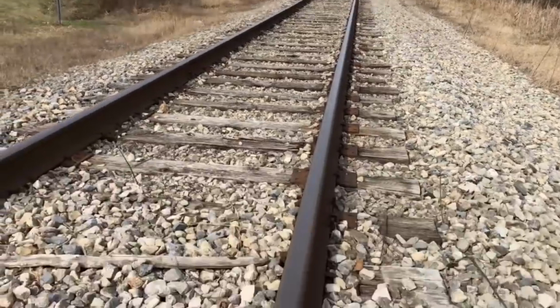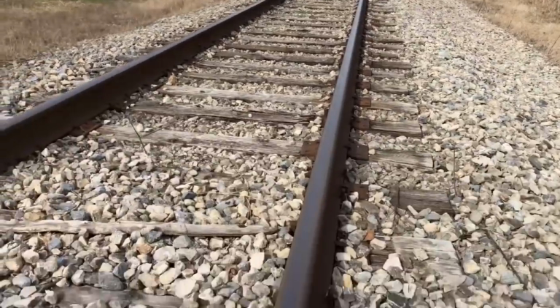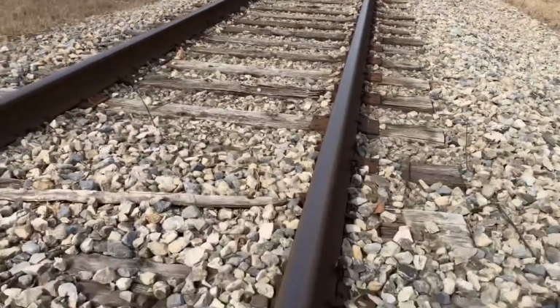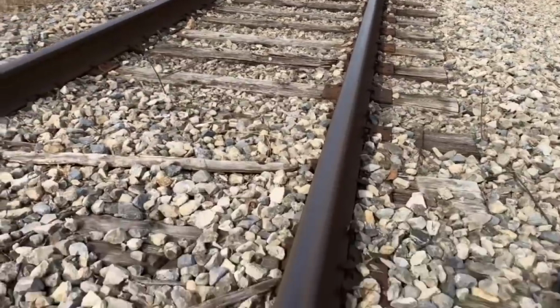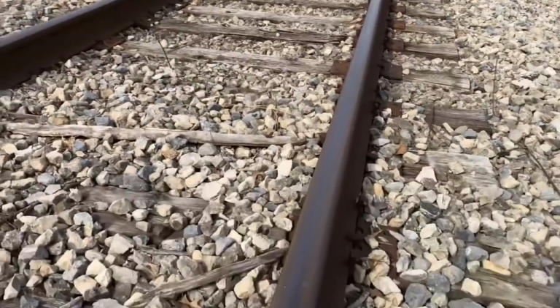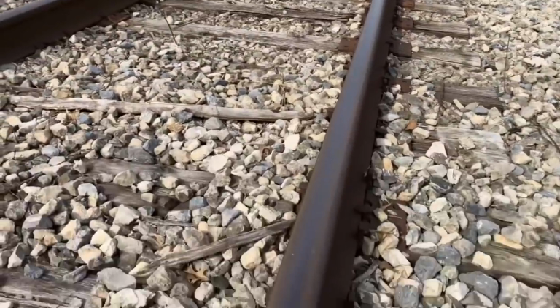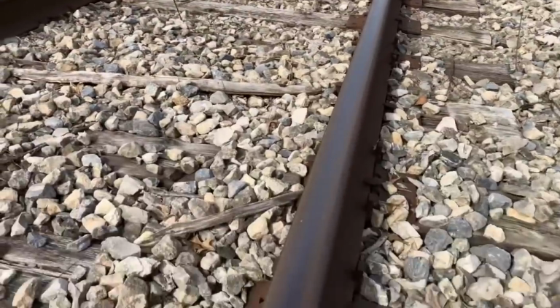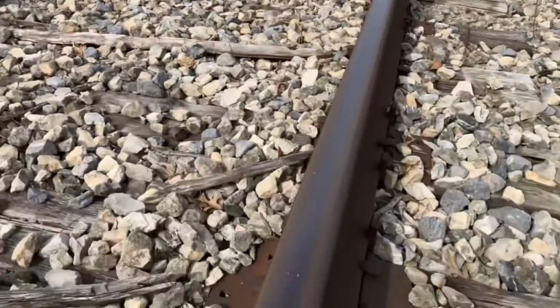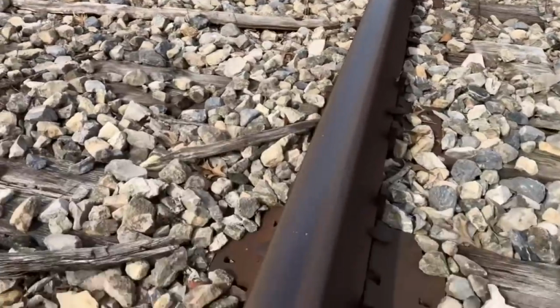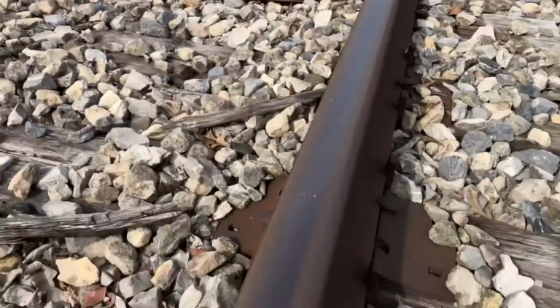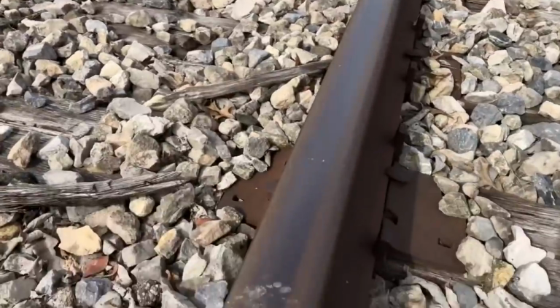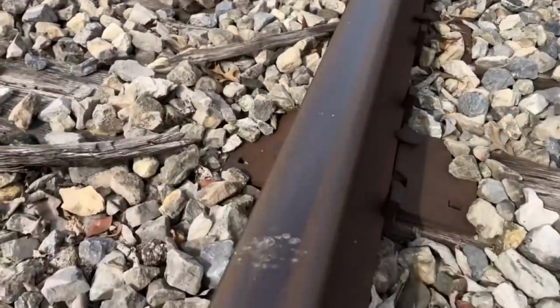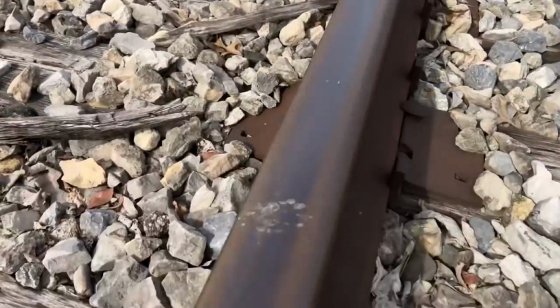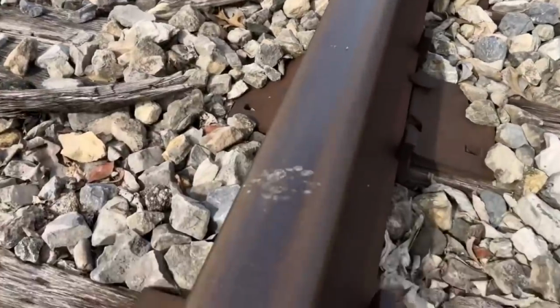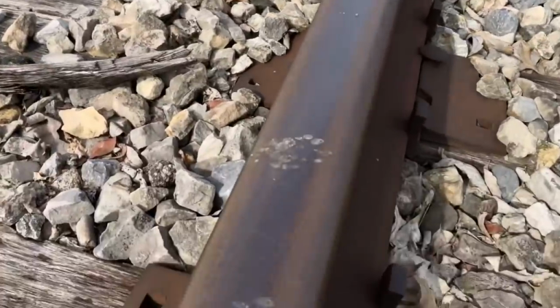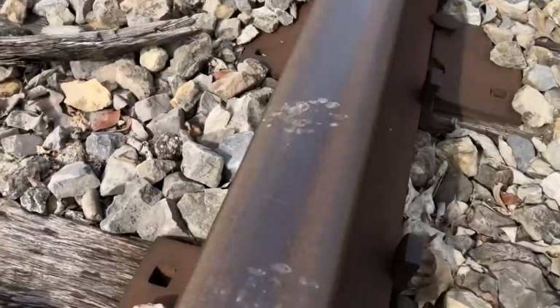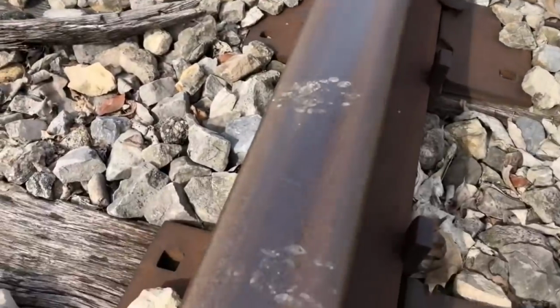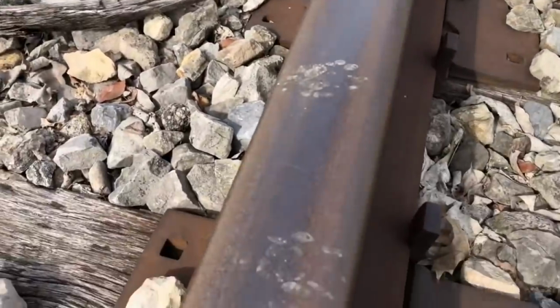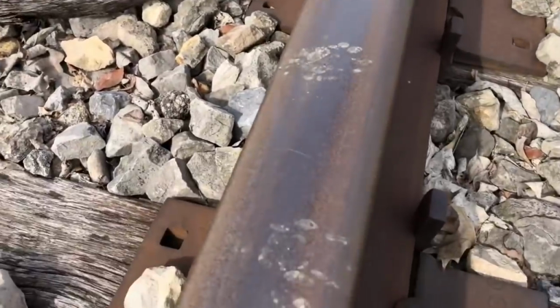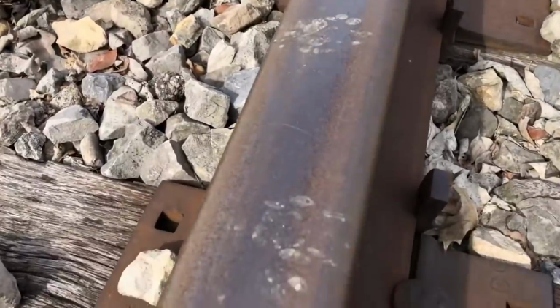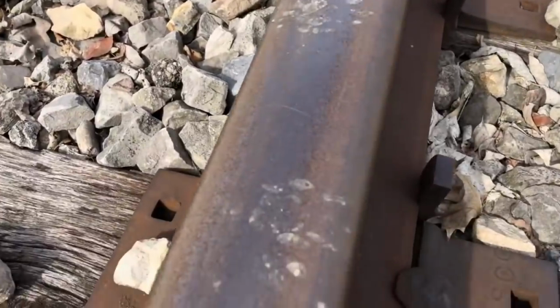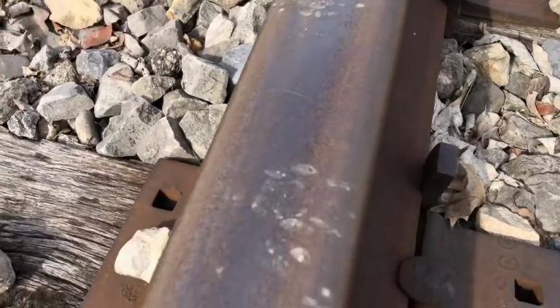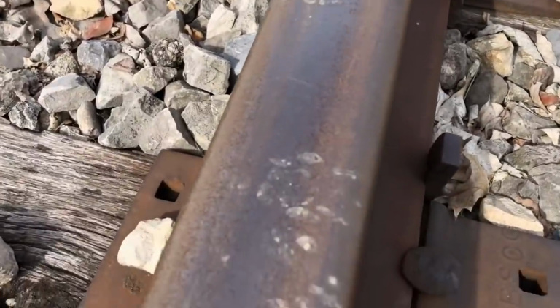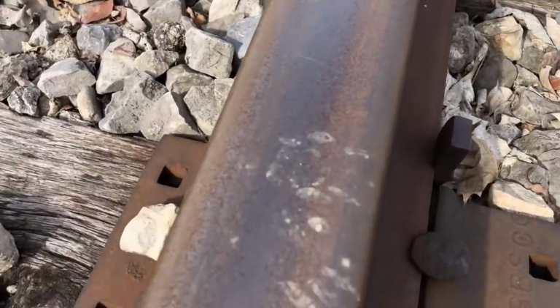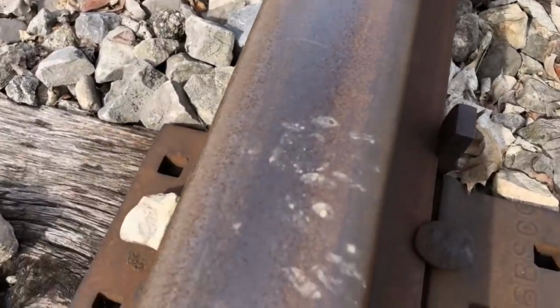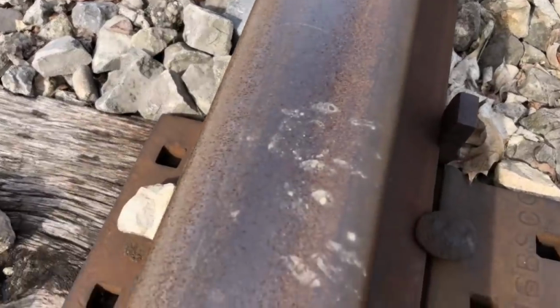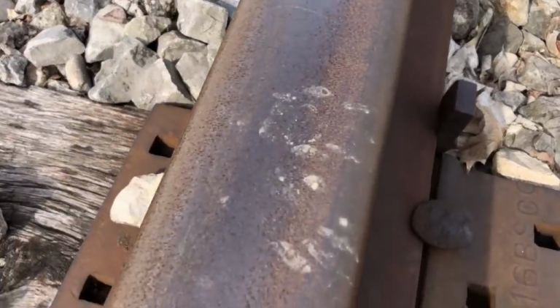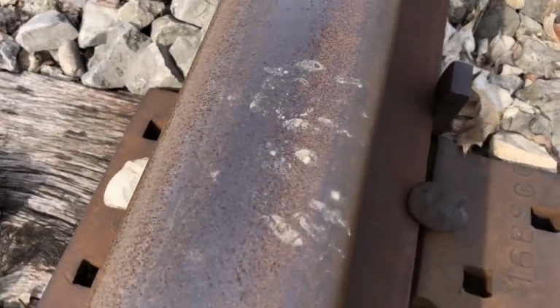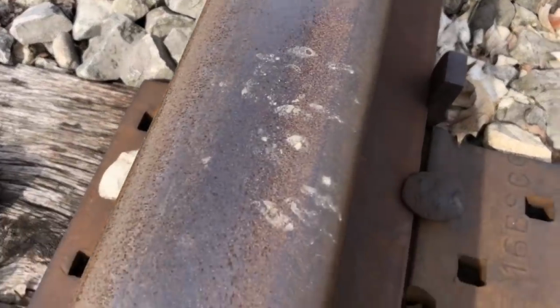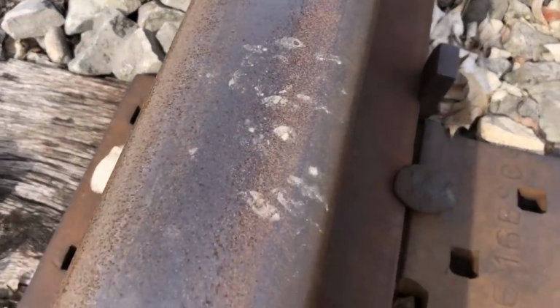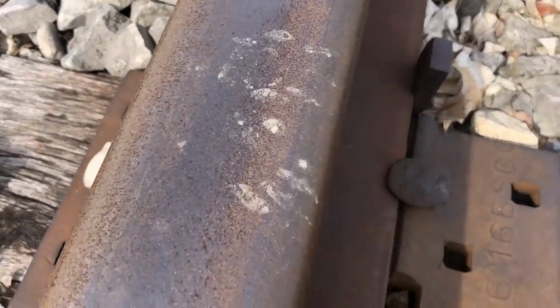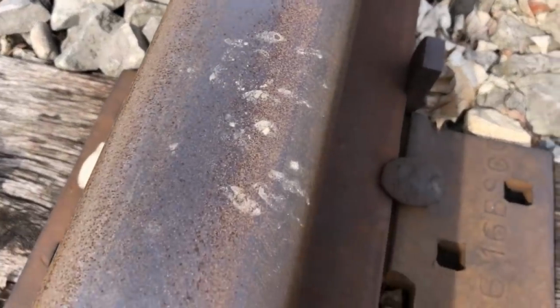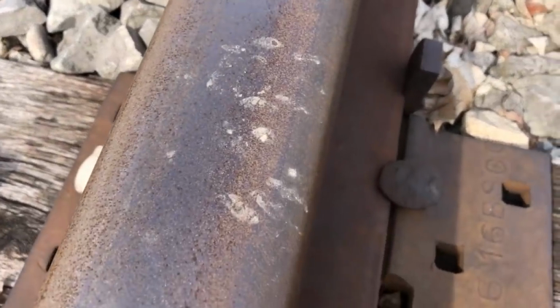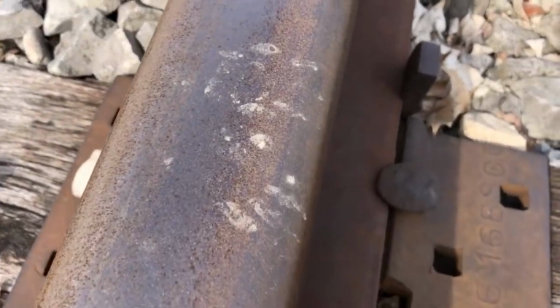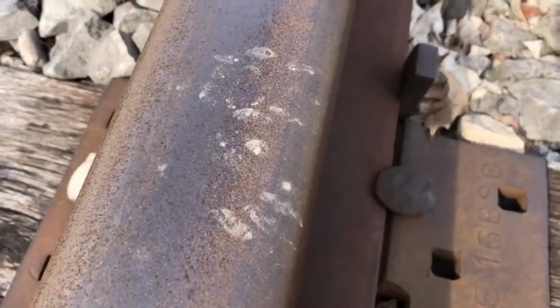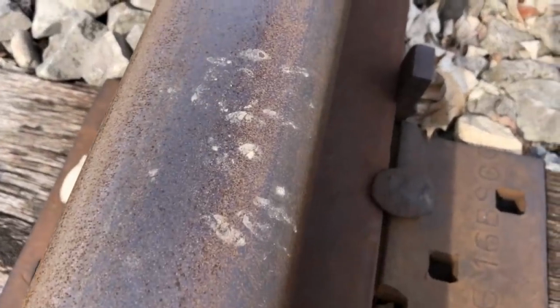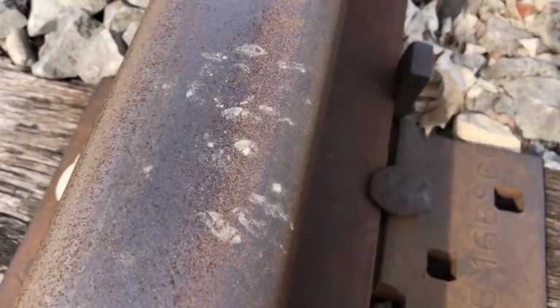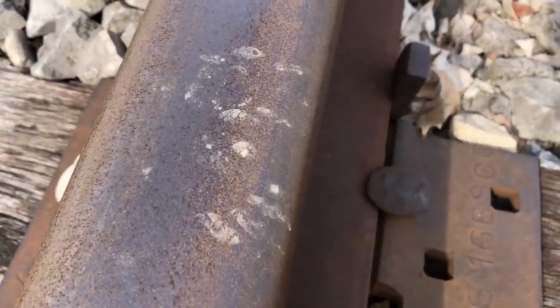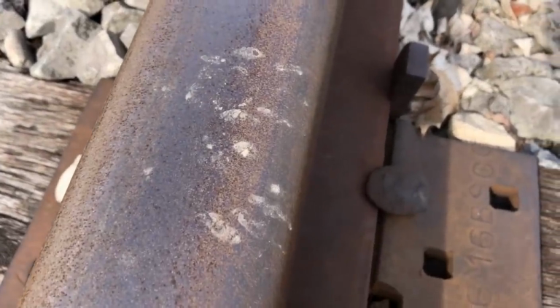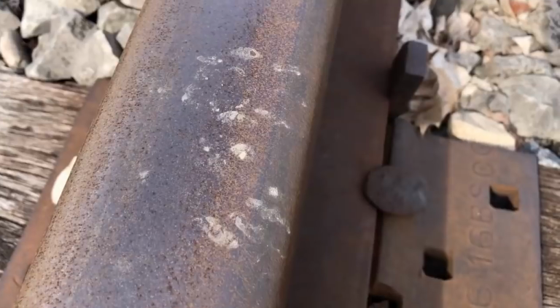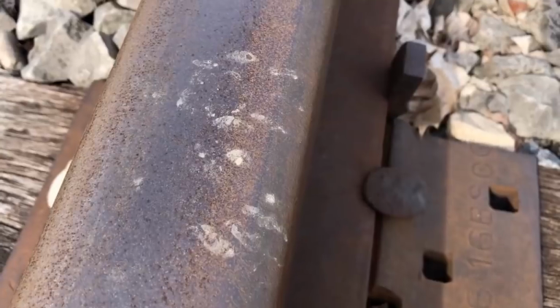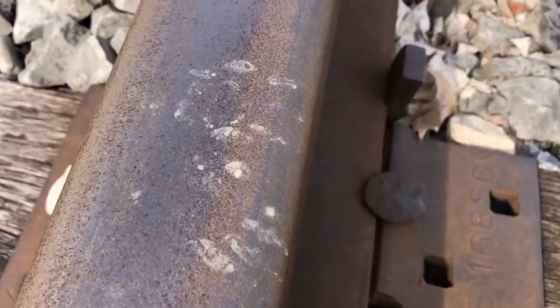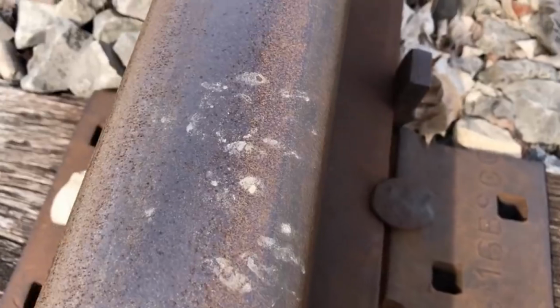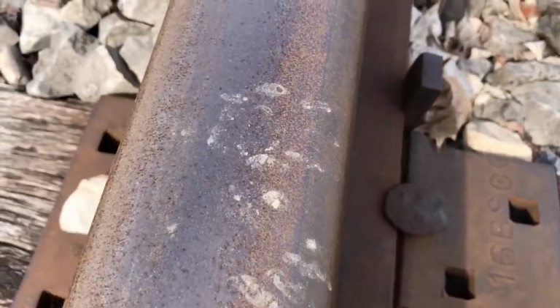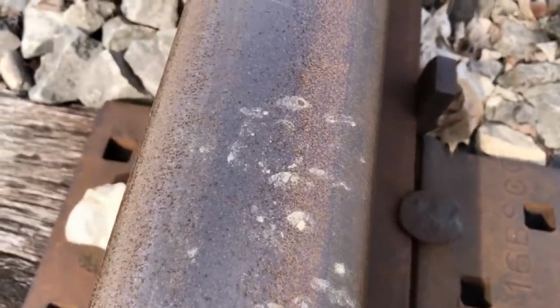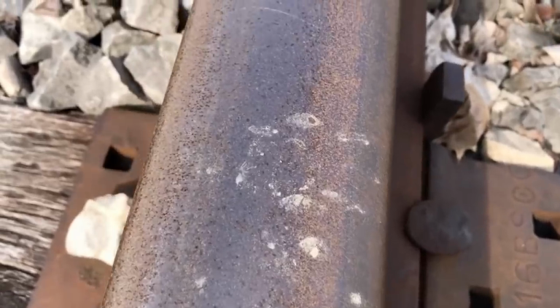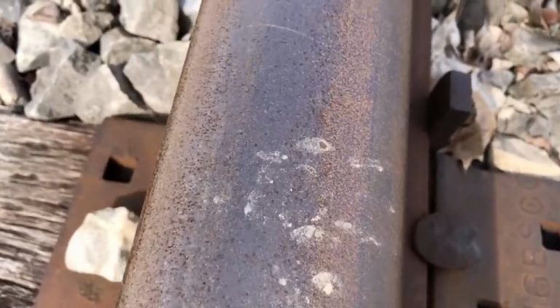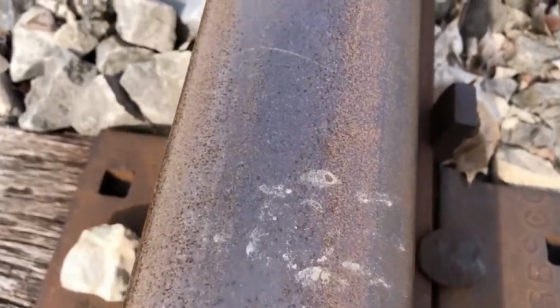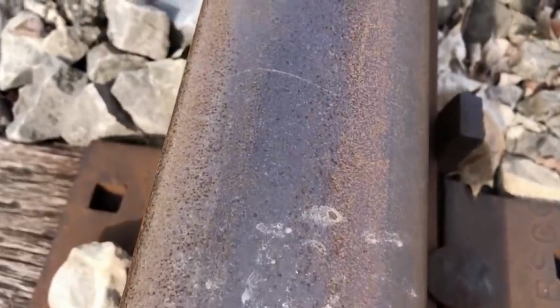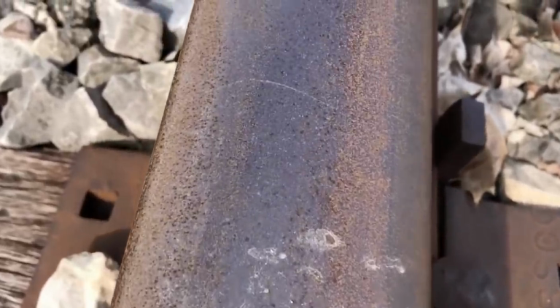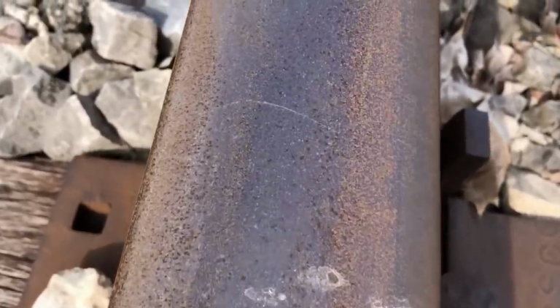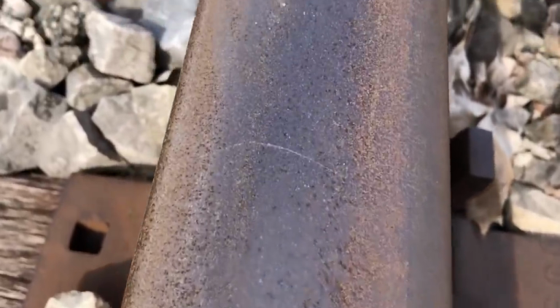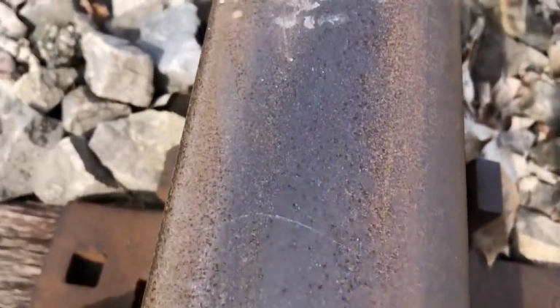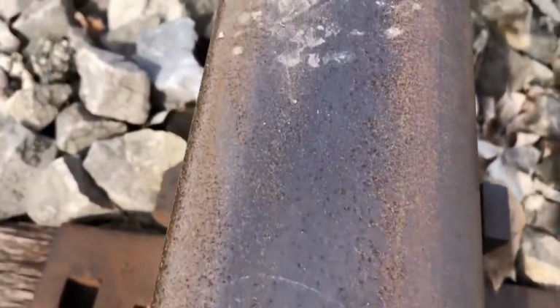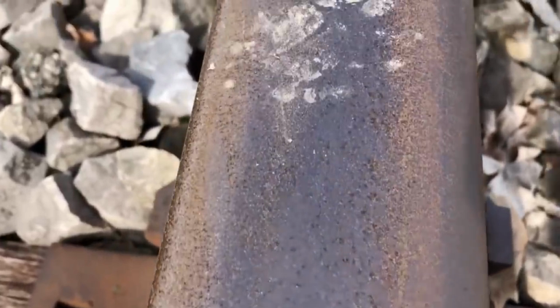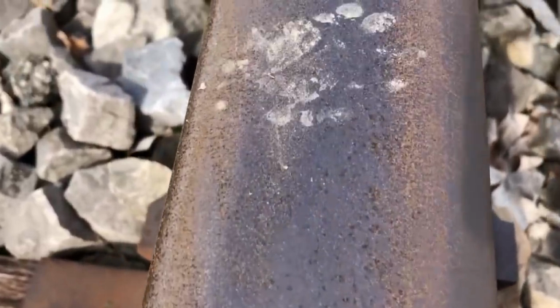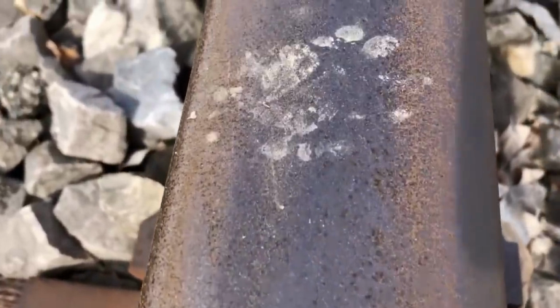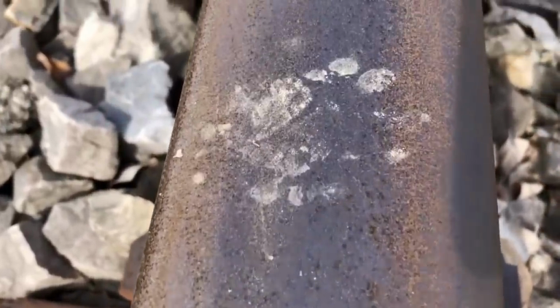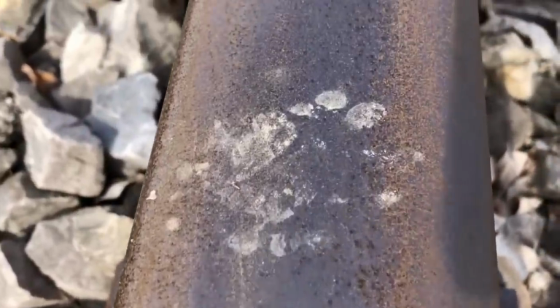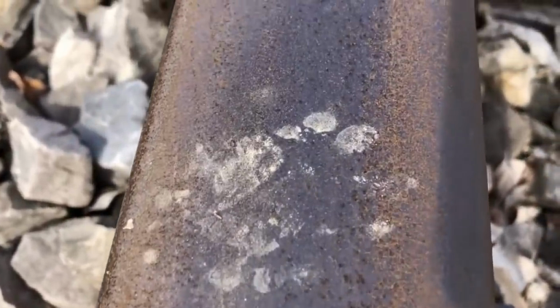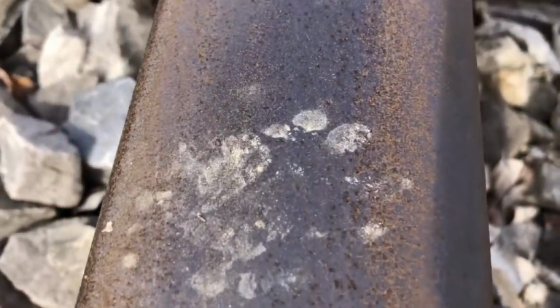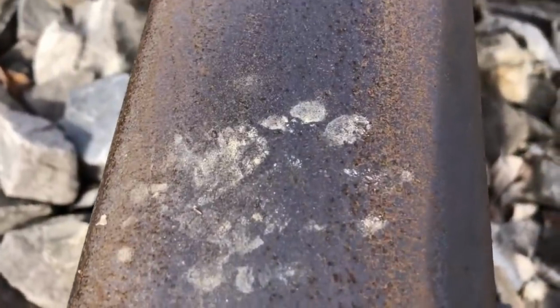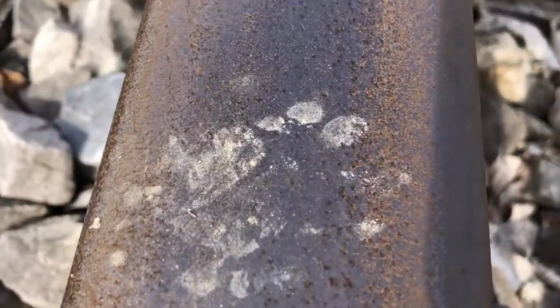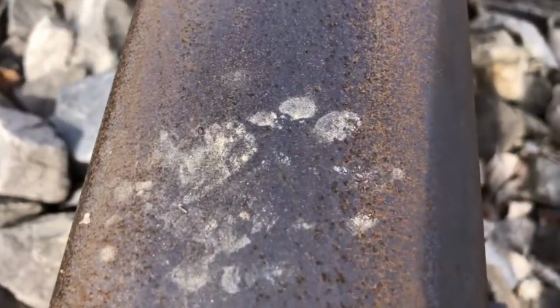It's been about a week since the train's been out here. Raccoon's been on the tracks. Look at there — see the raccoon tracks?